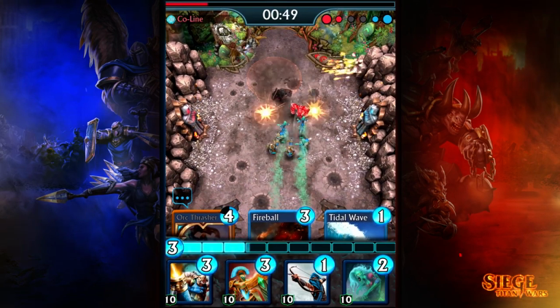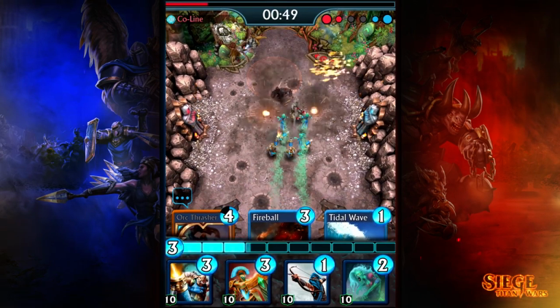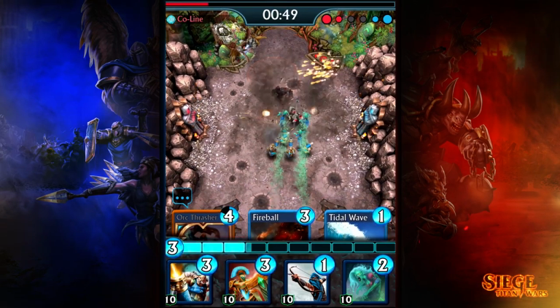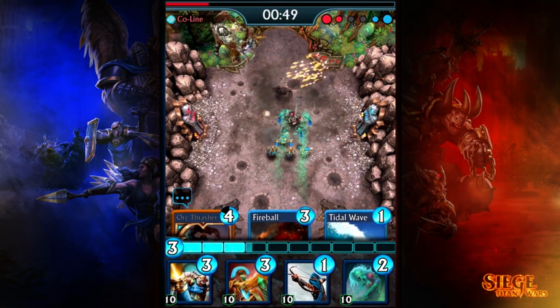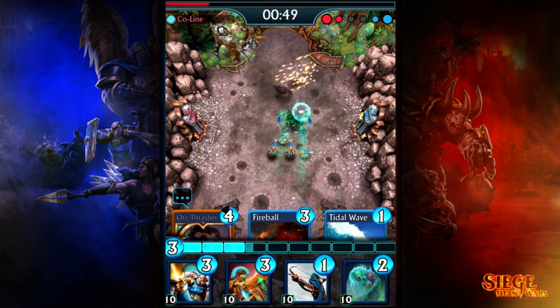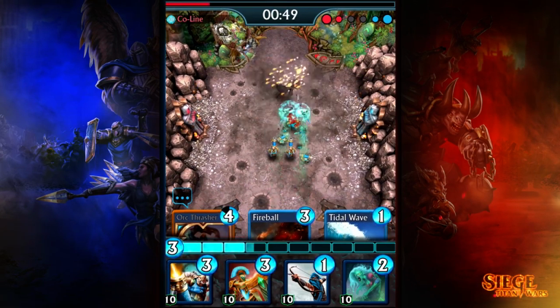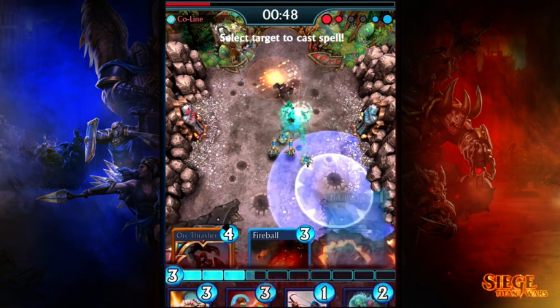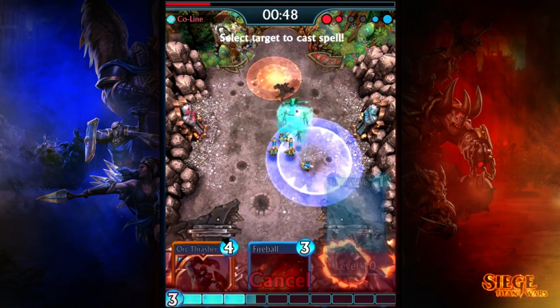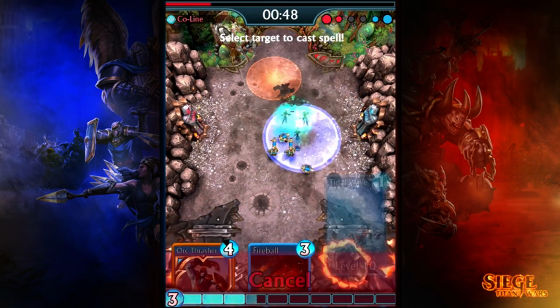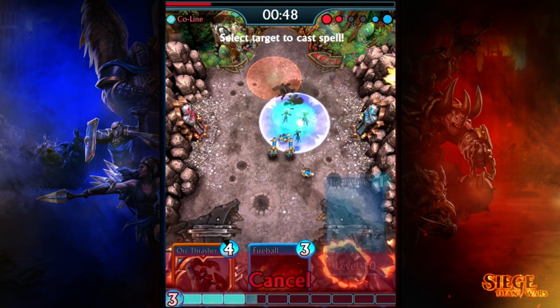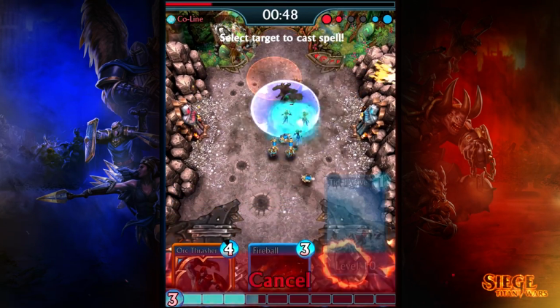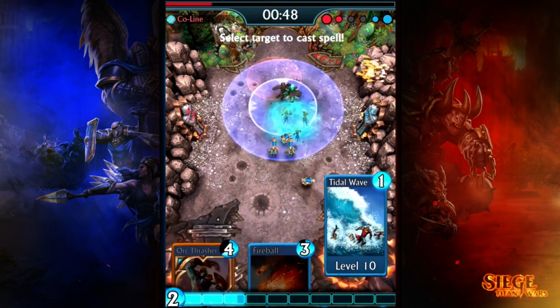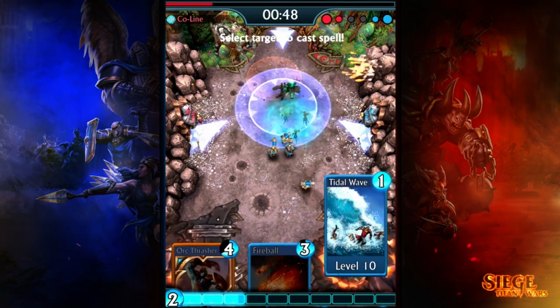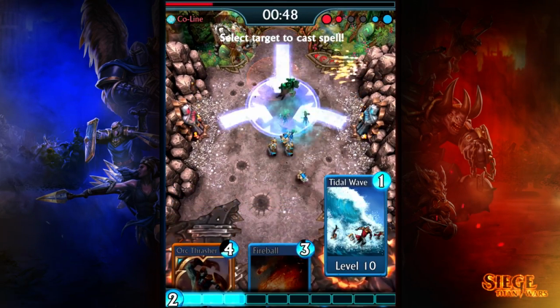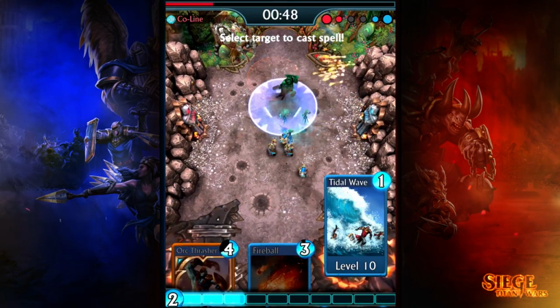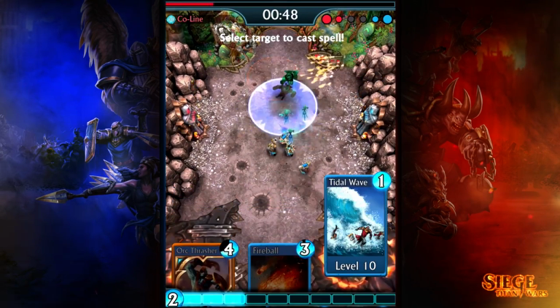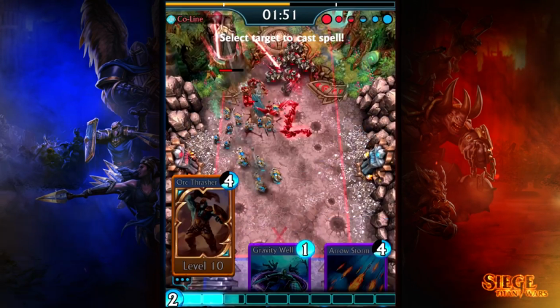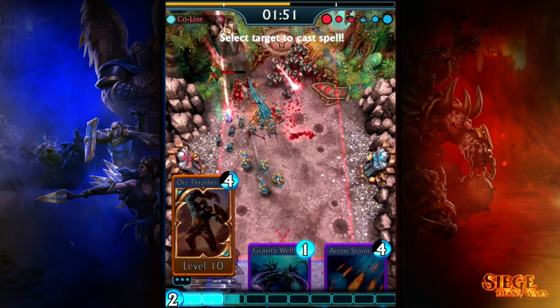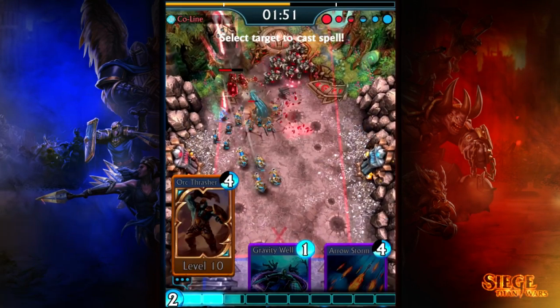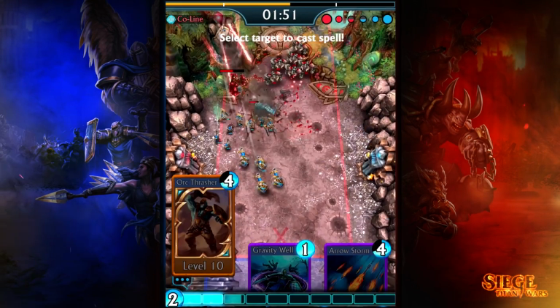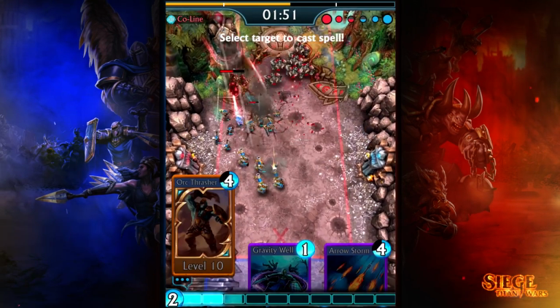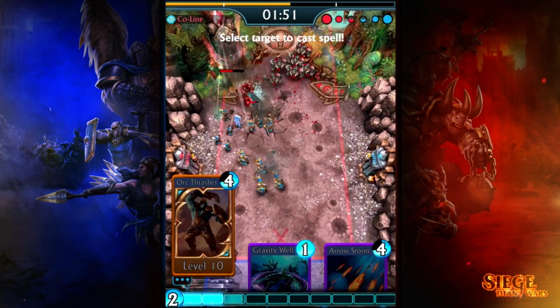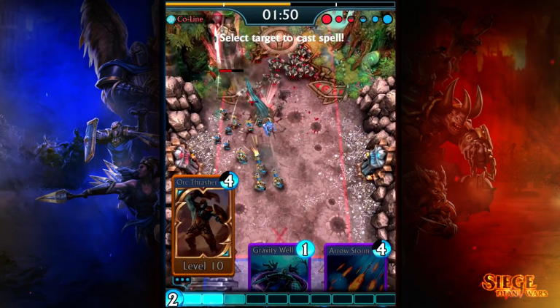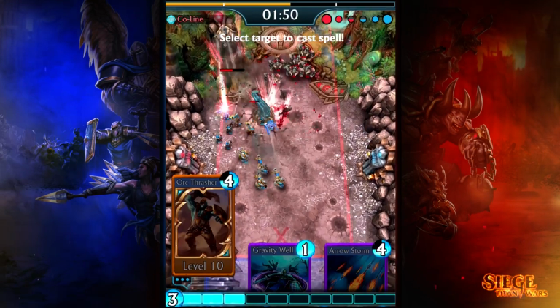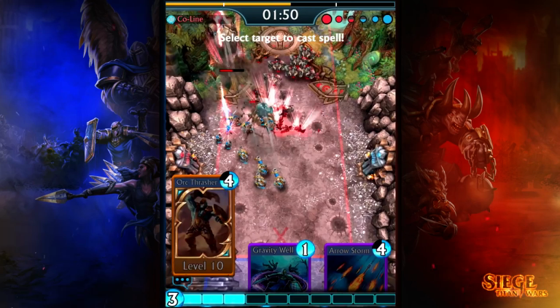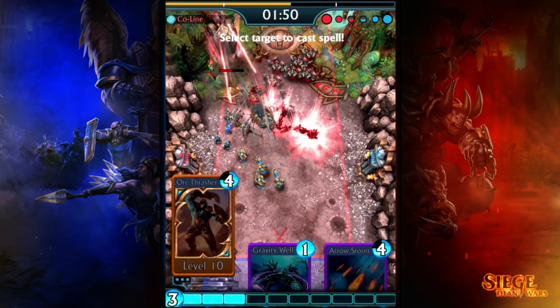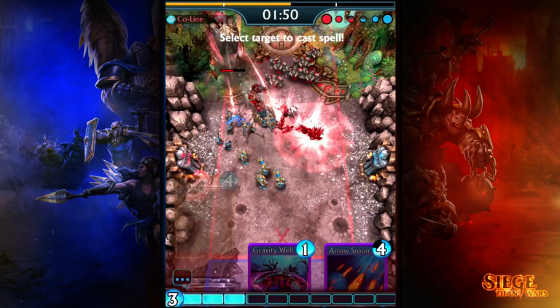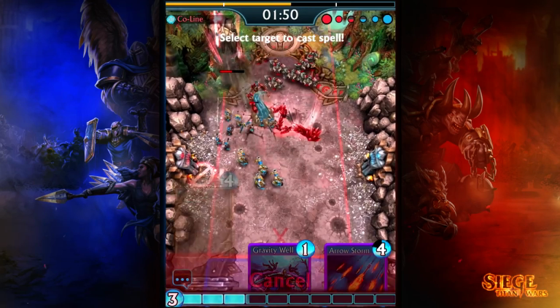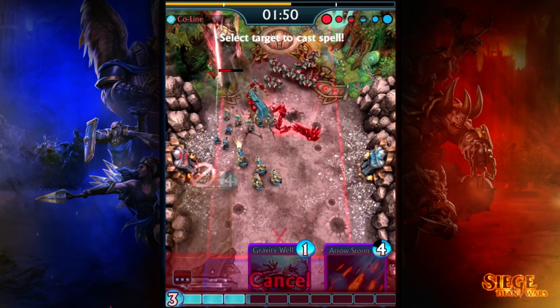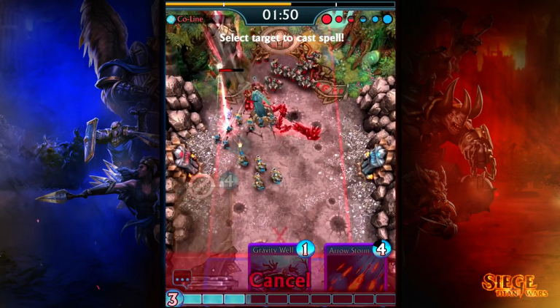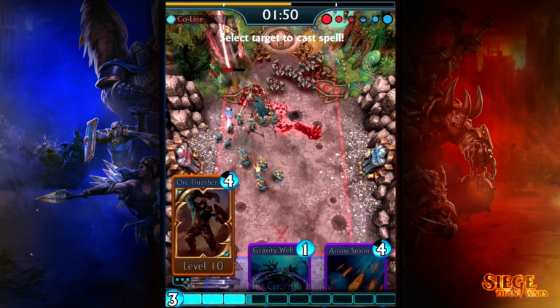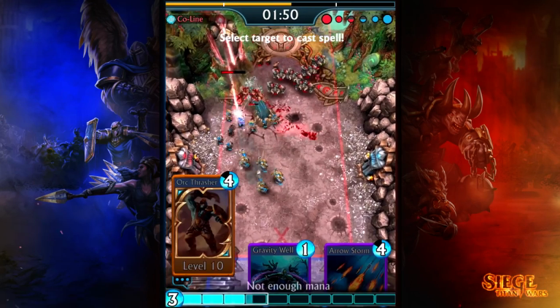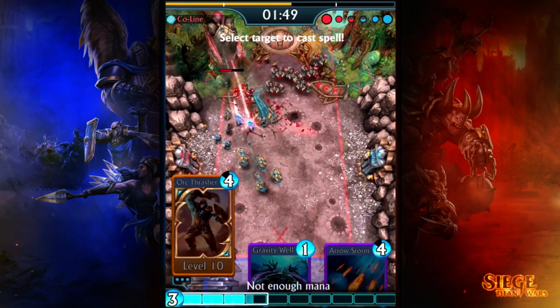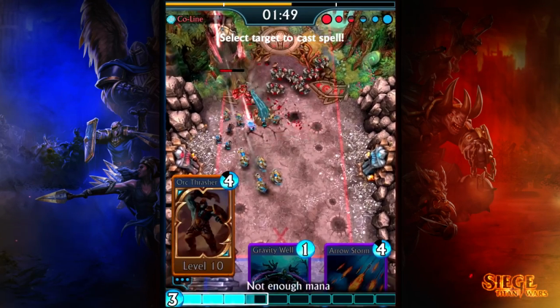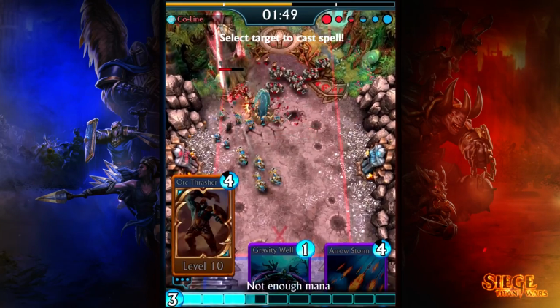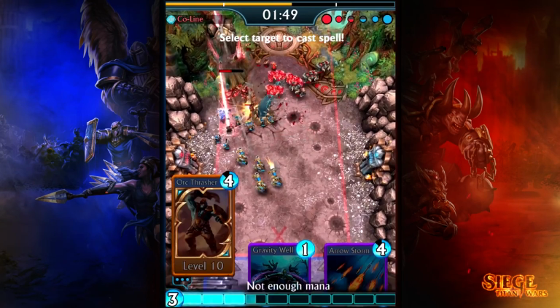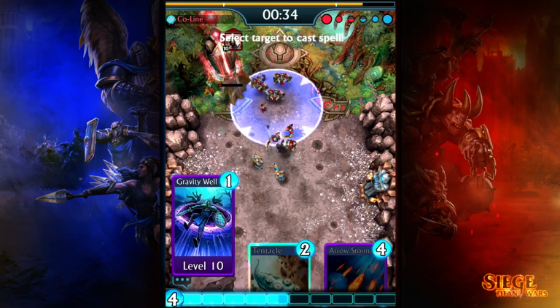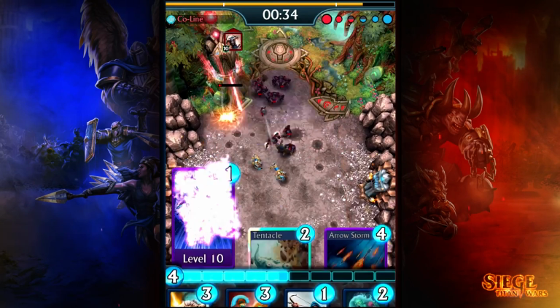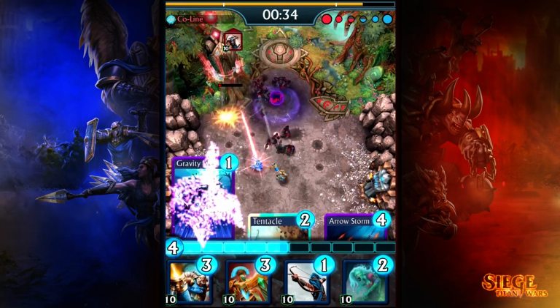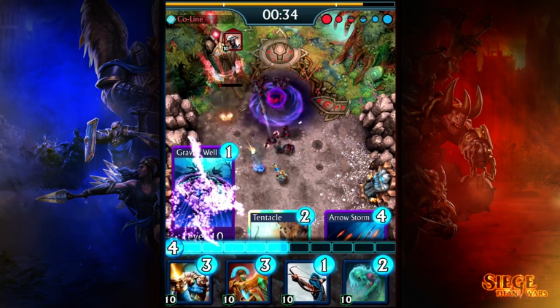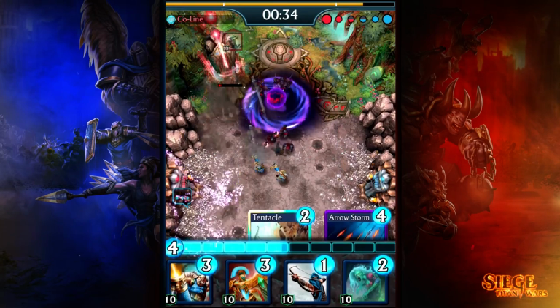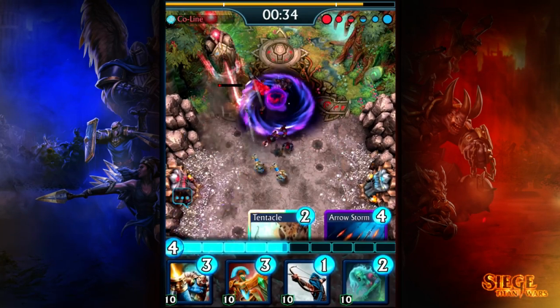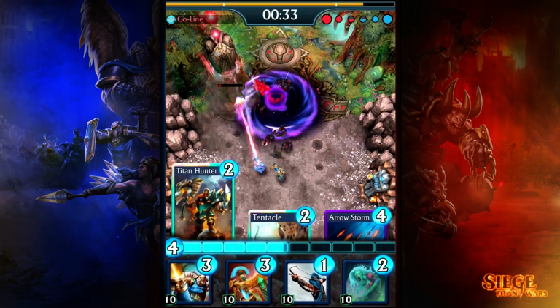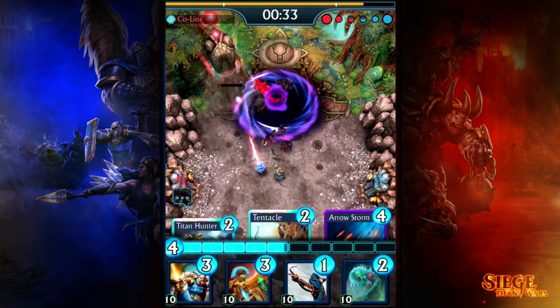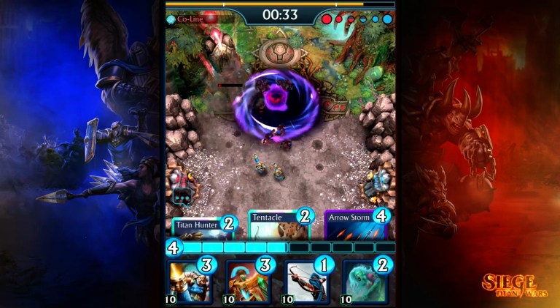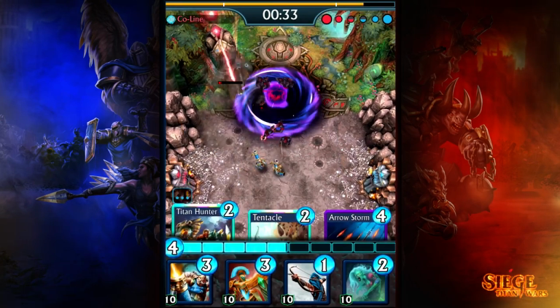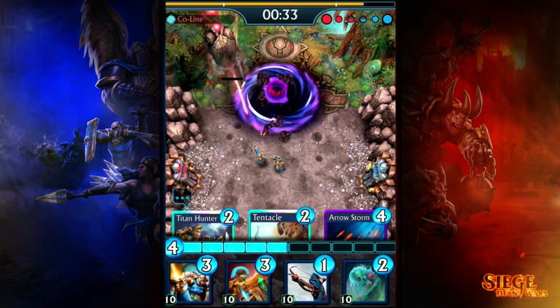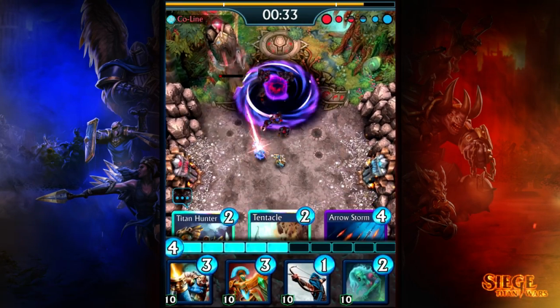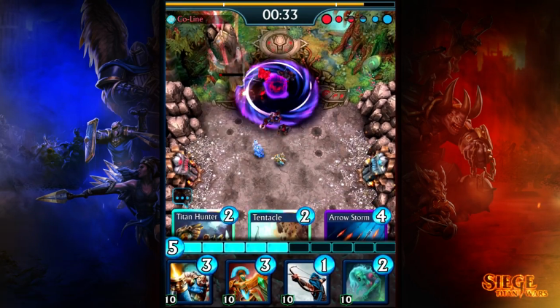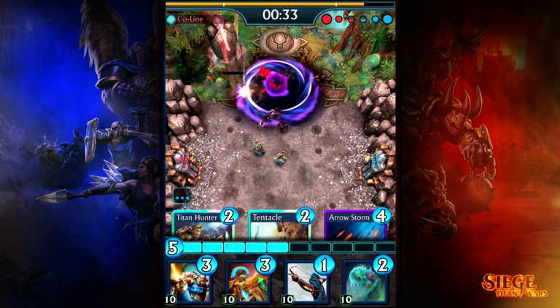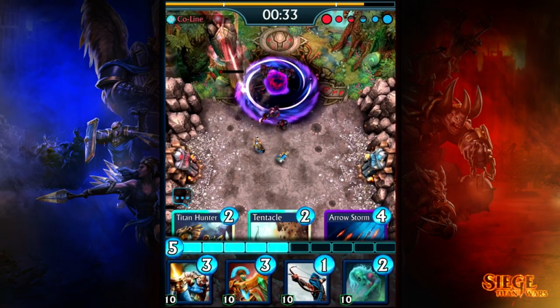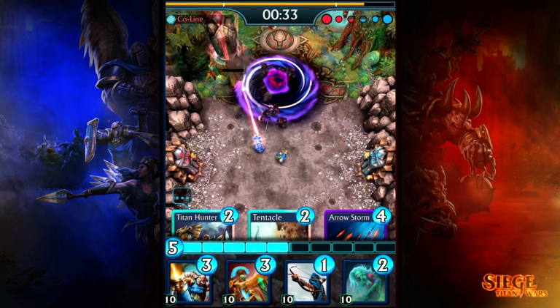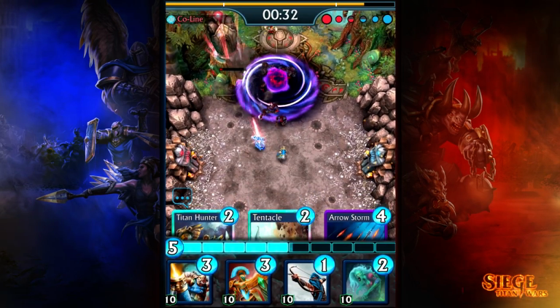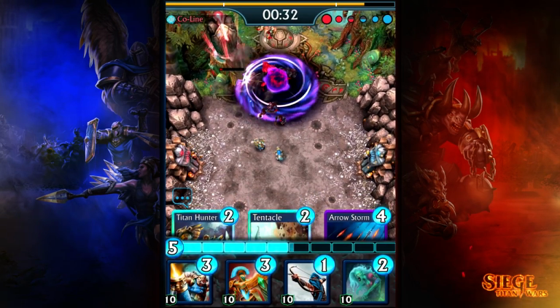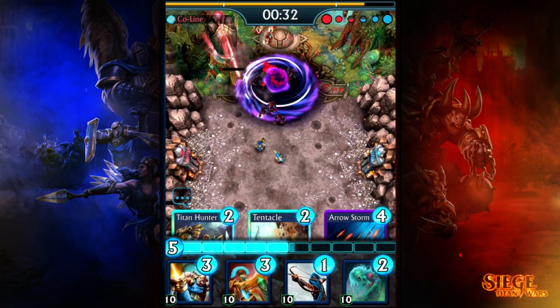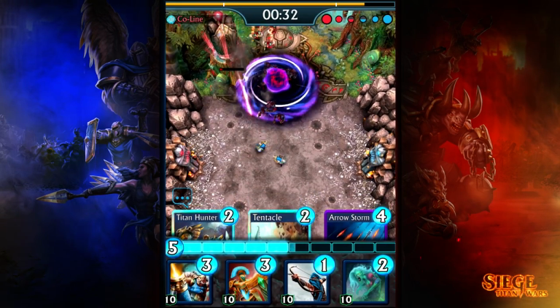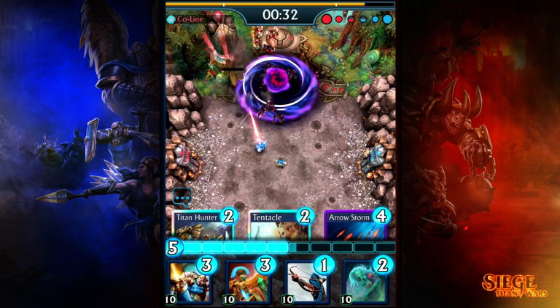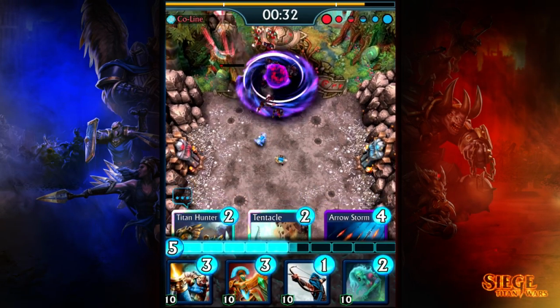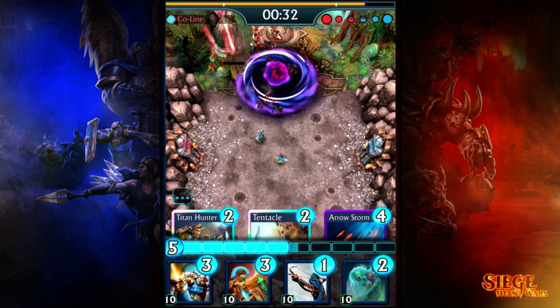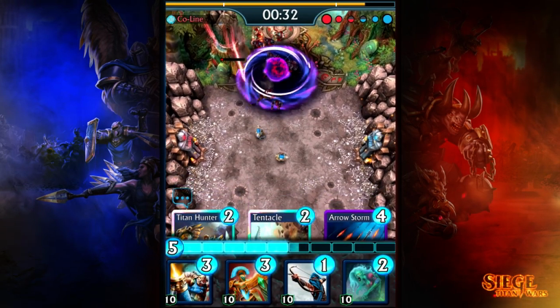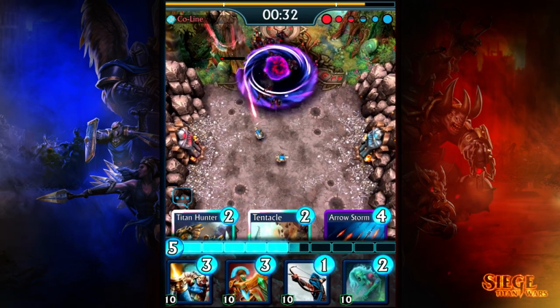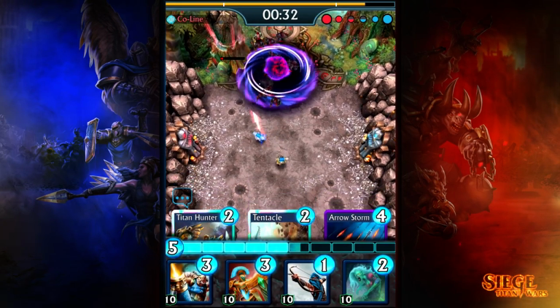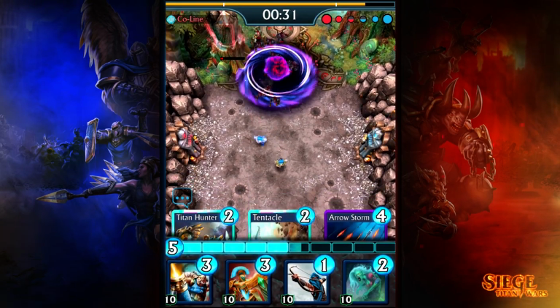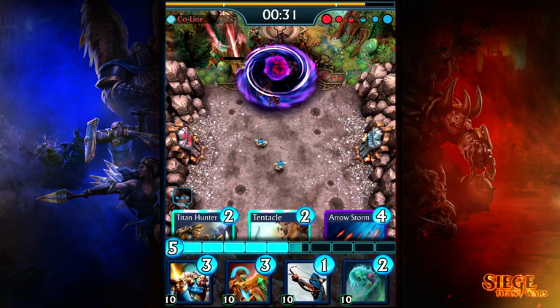Crowd Control spells like Cold Snap, Tentacle, Tidal Wave, and especially Gravity Well can help clear out large pushes.